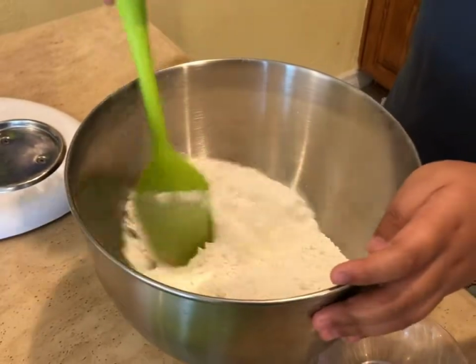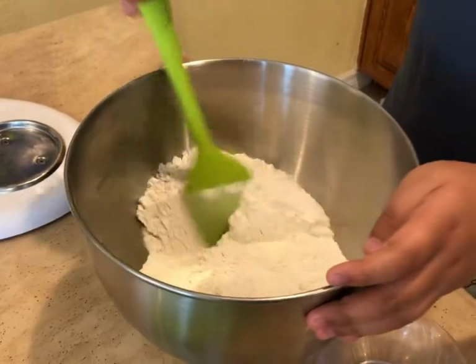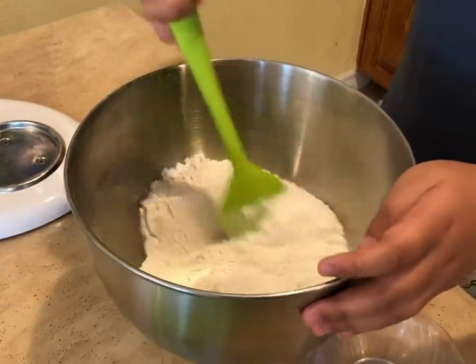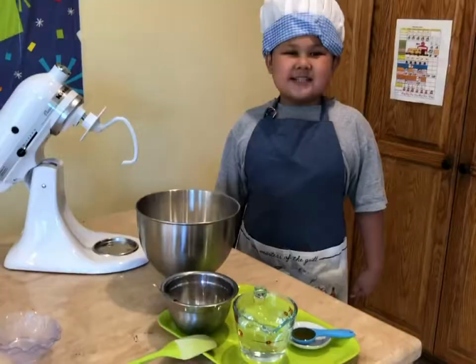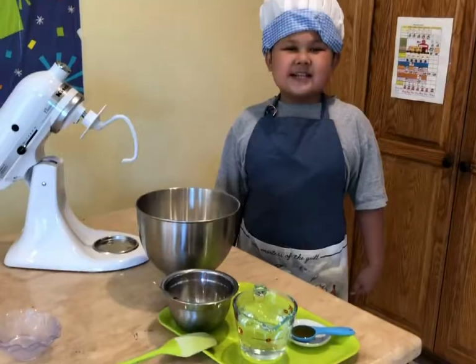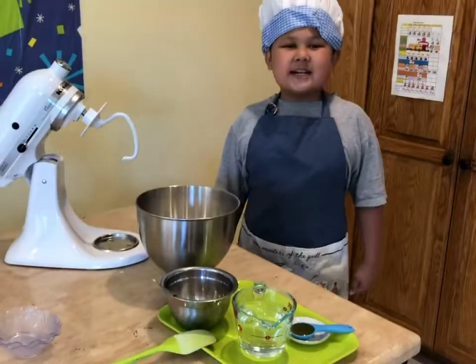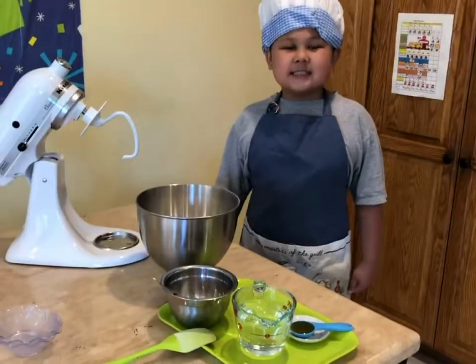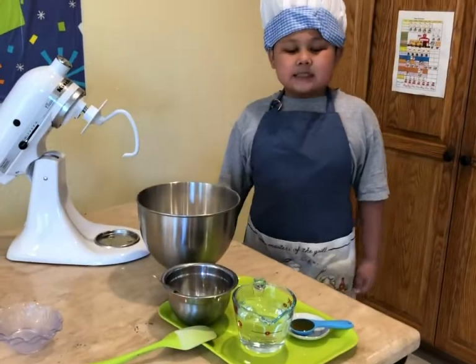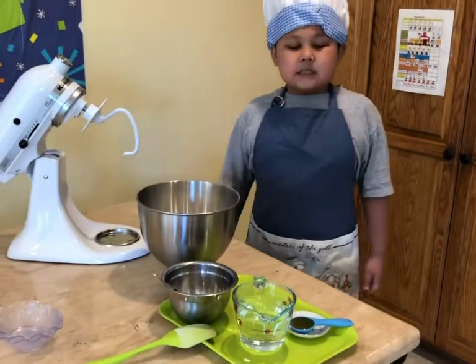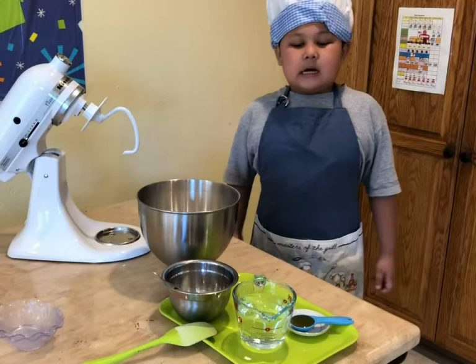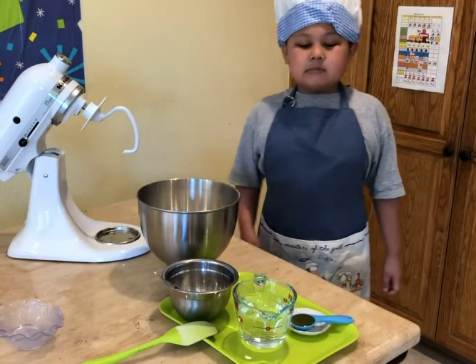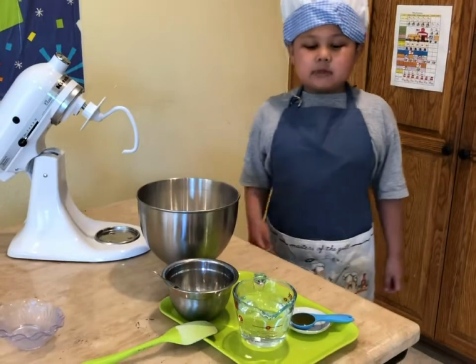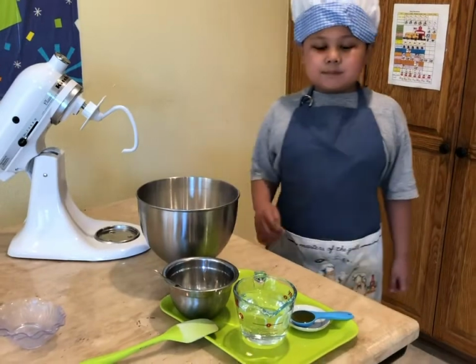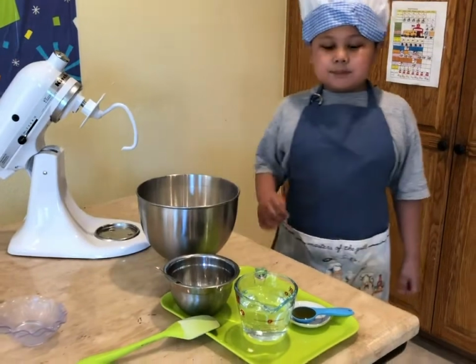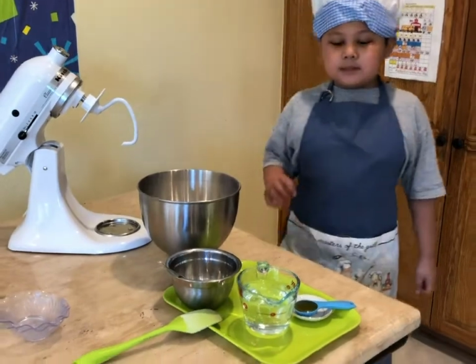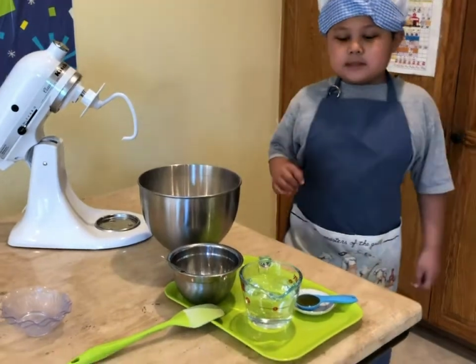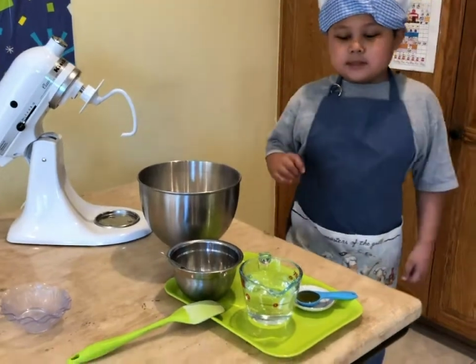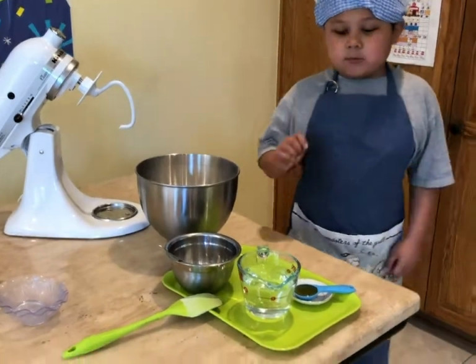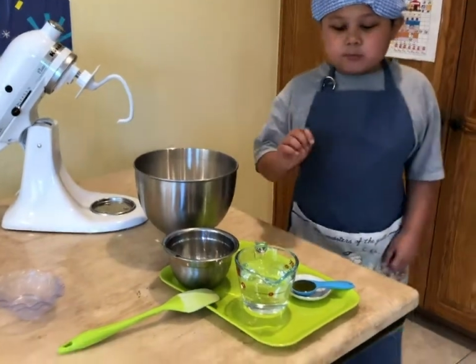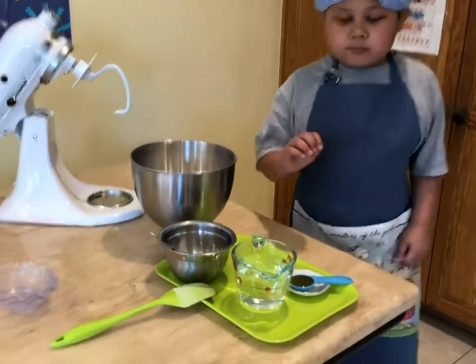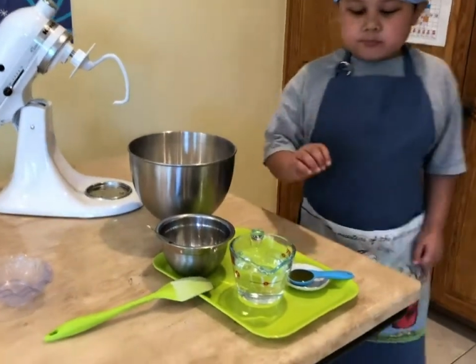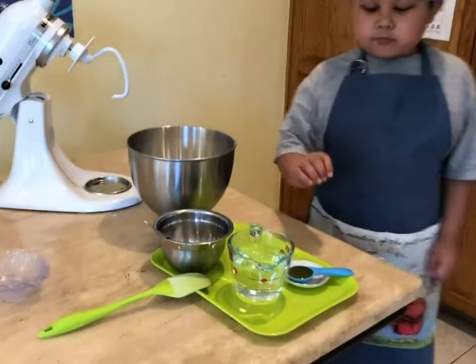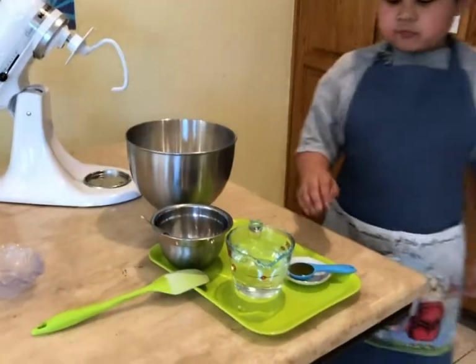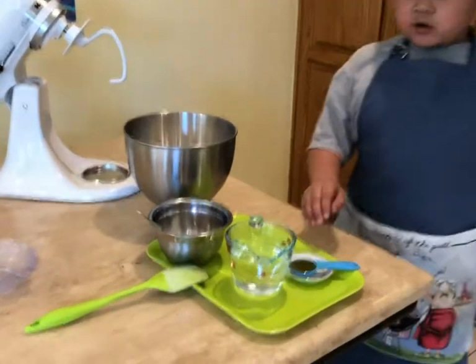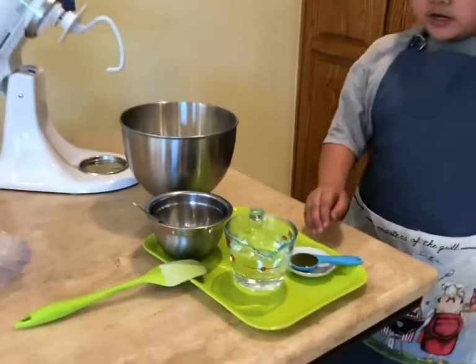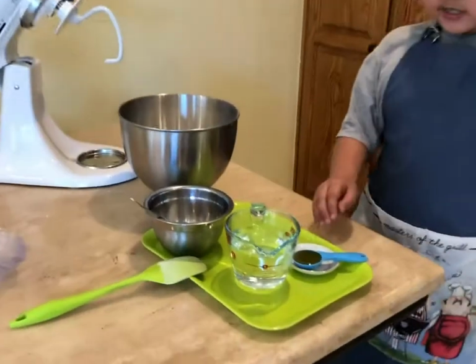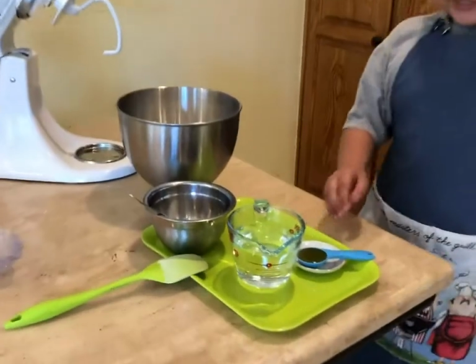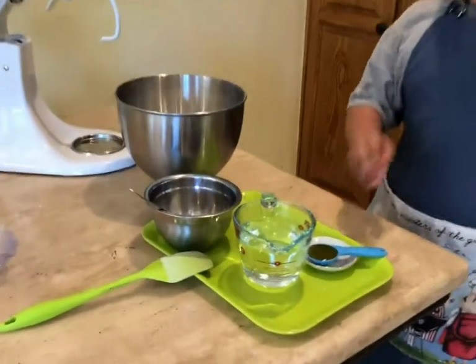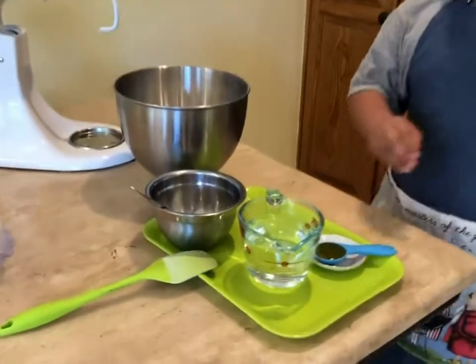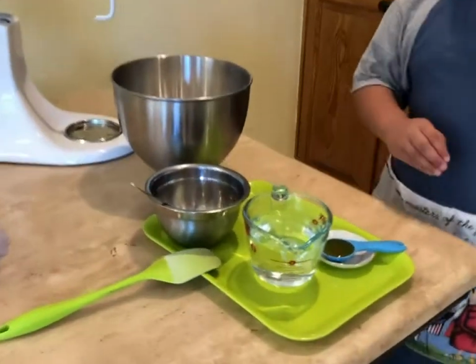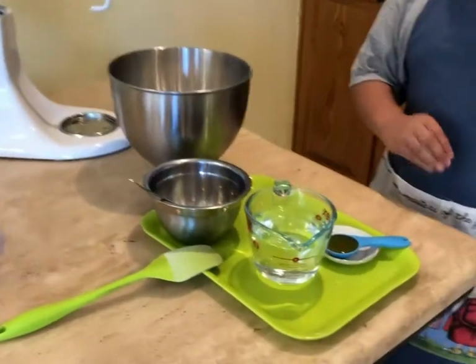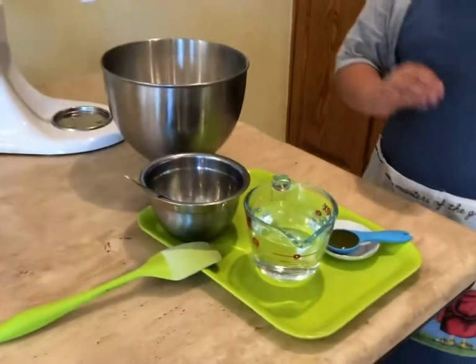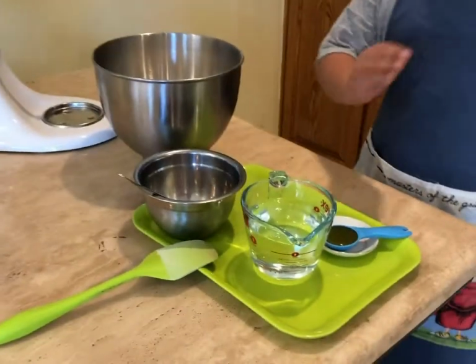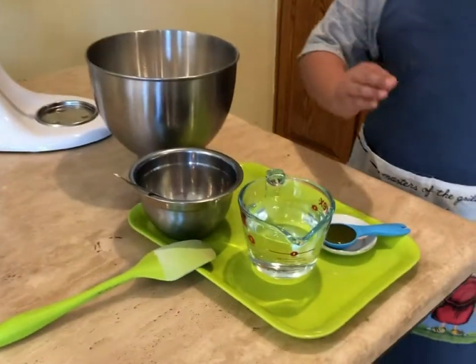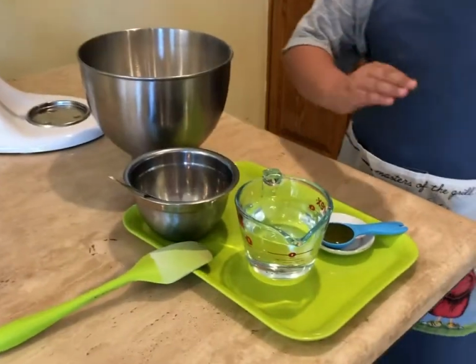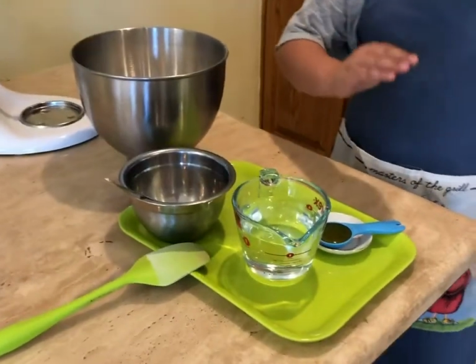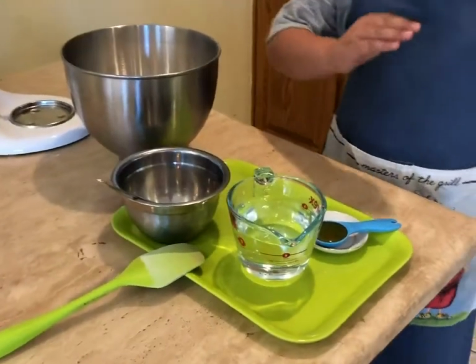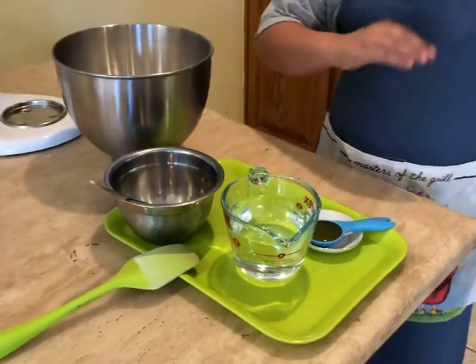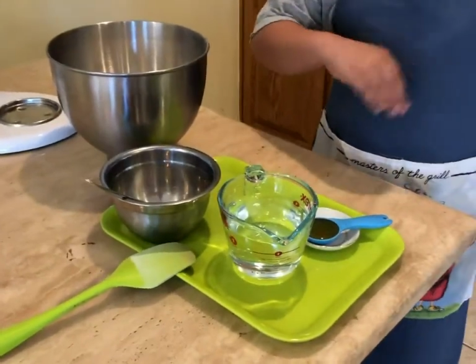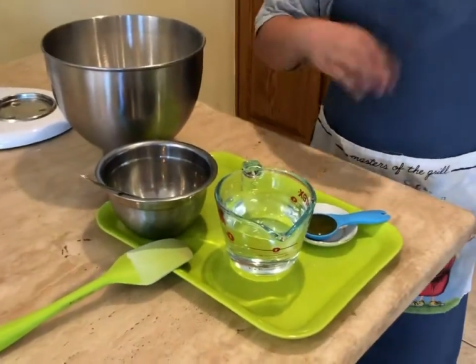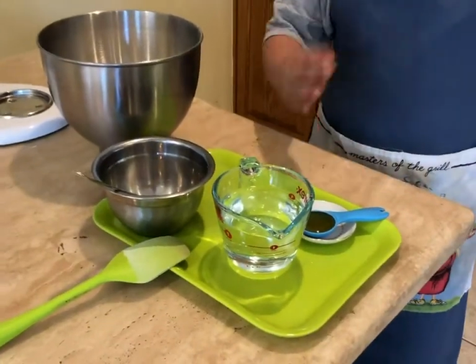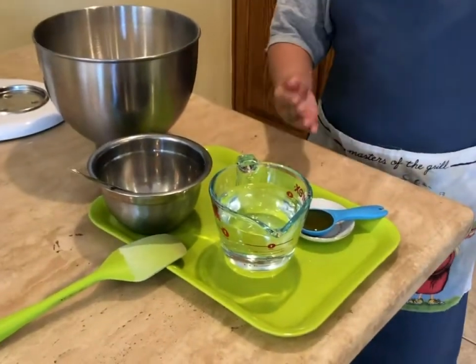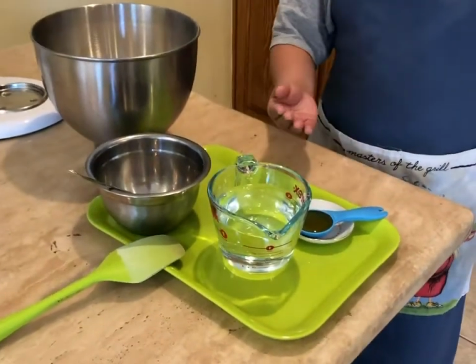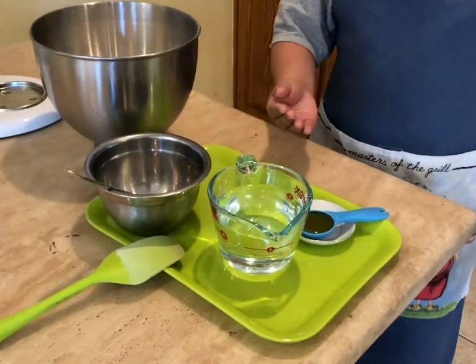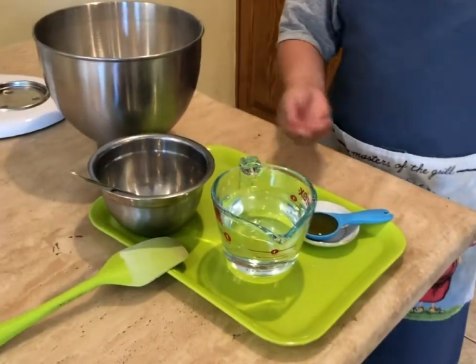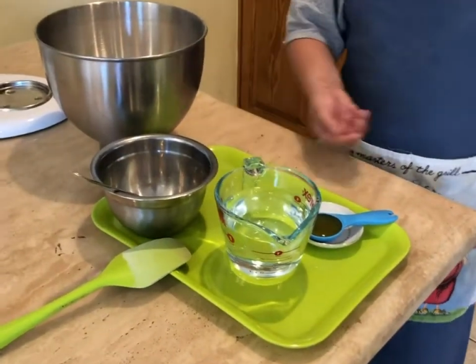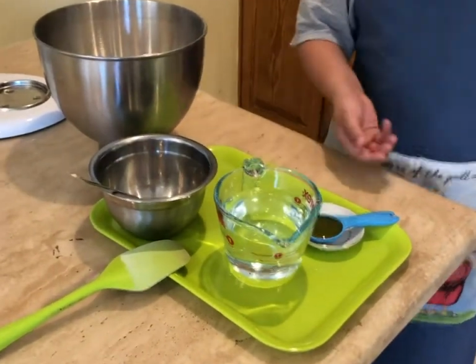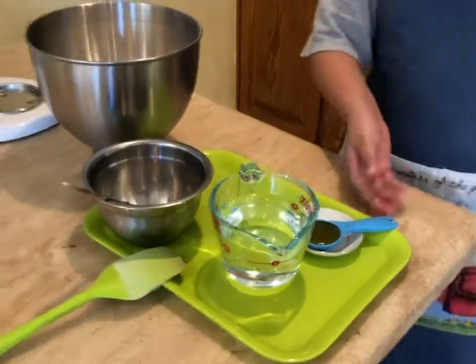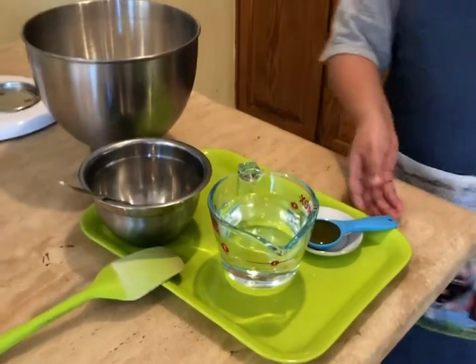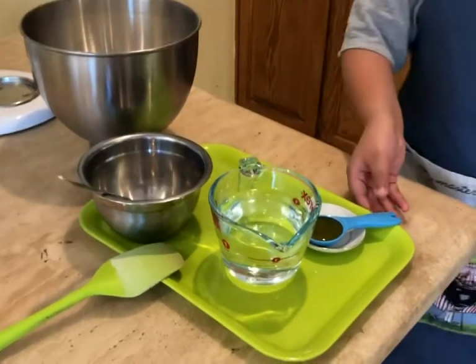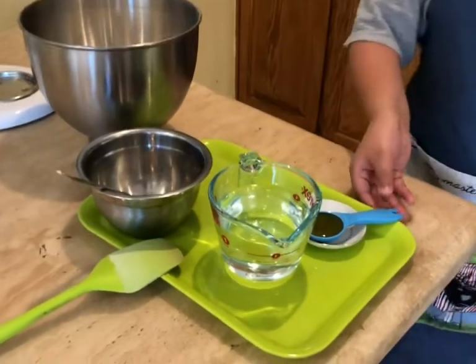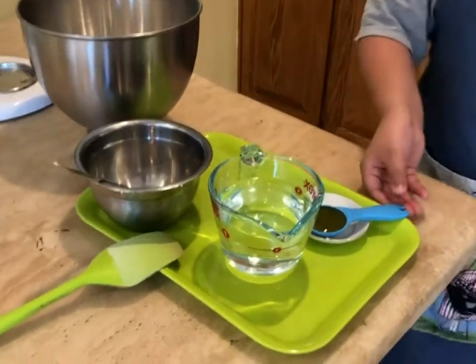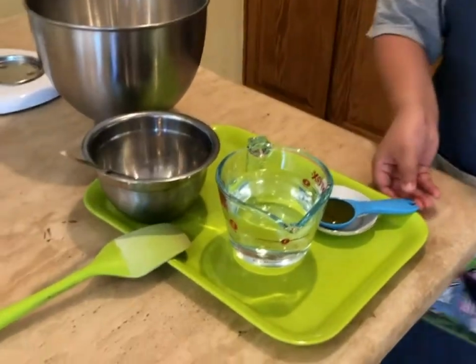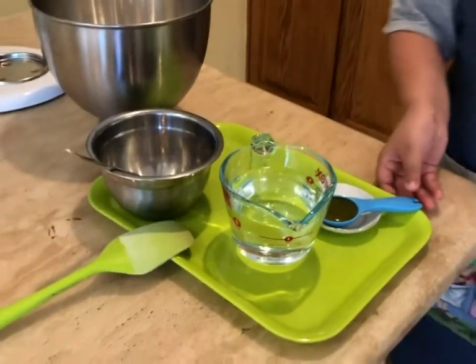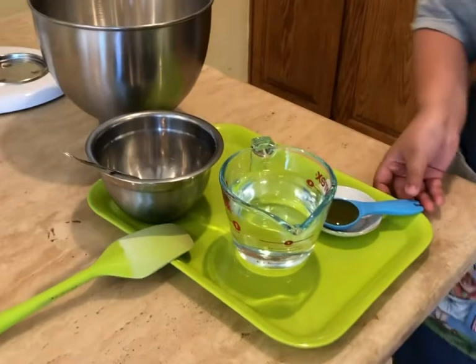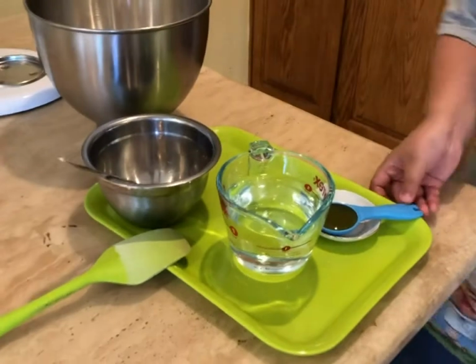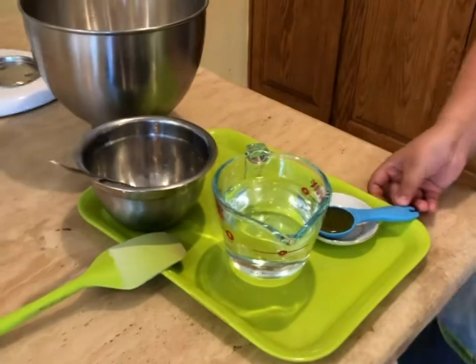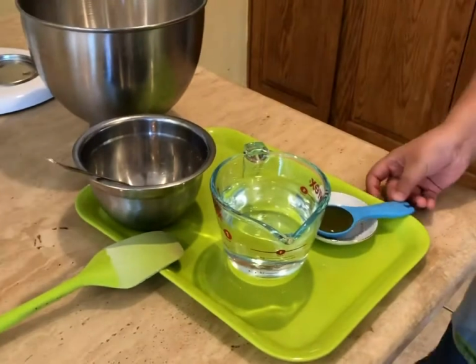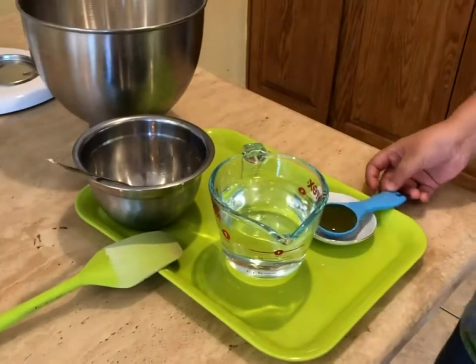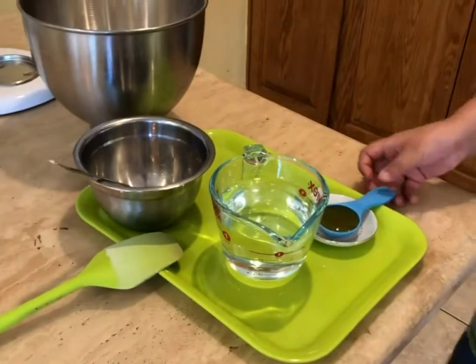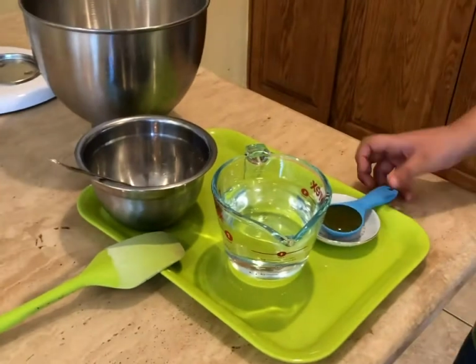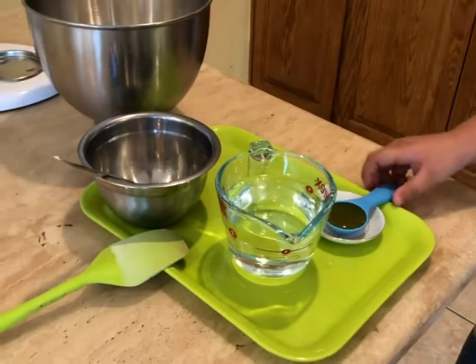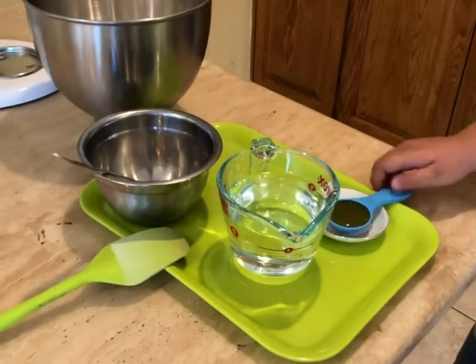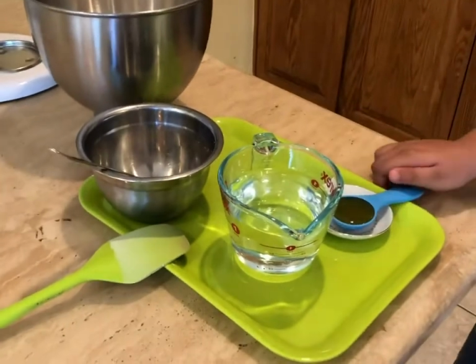Next, I'm going to put the honey inside the water and then stir it.